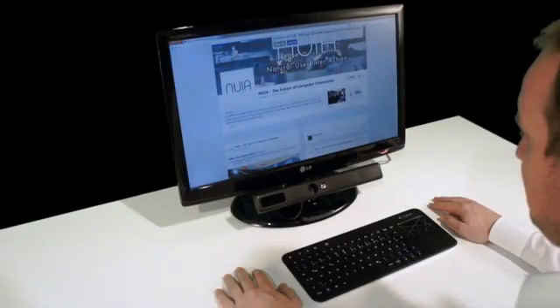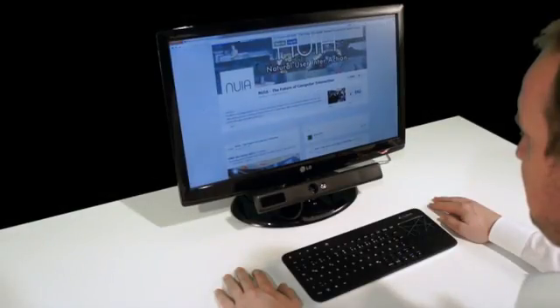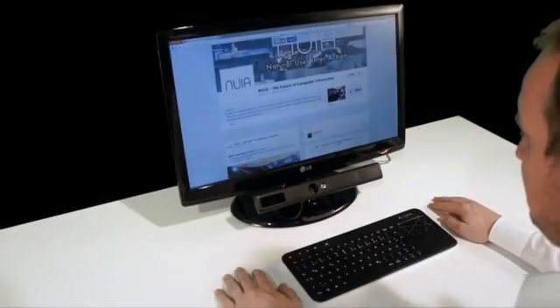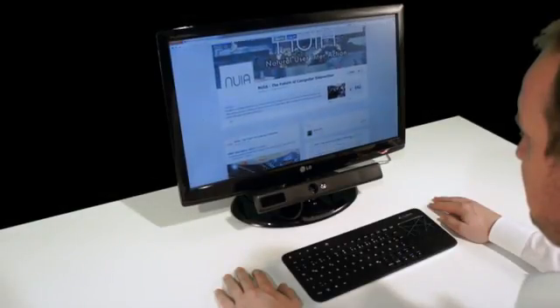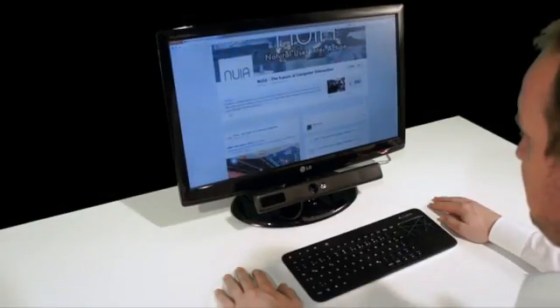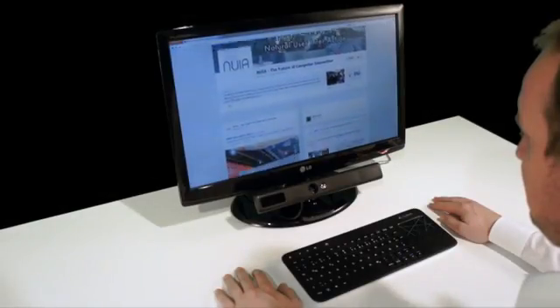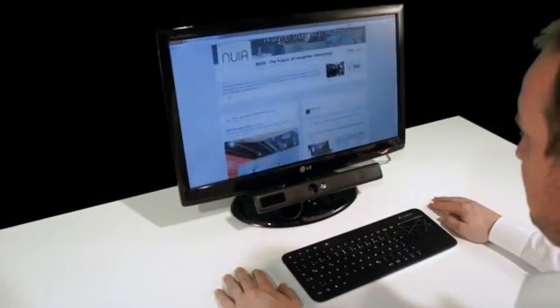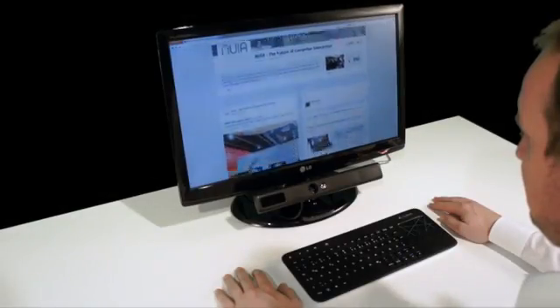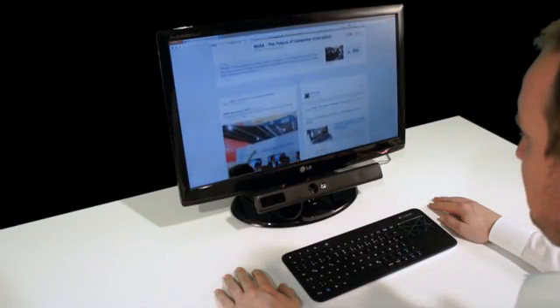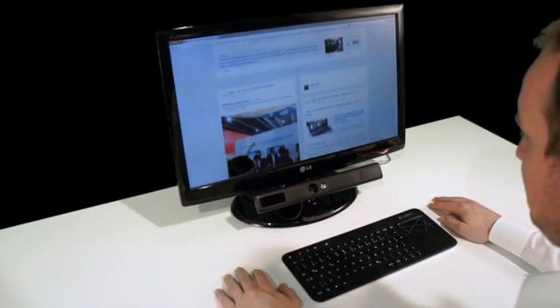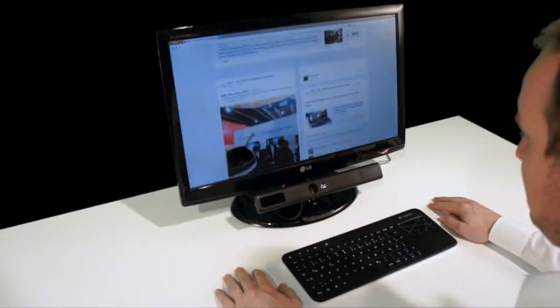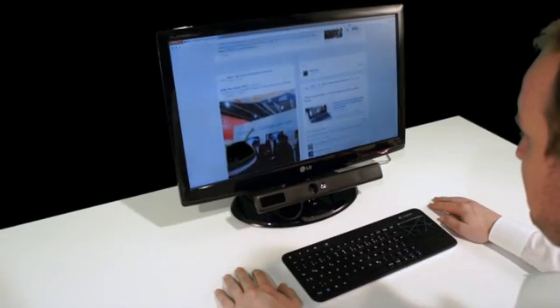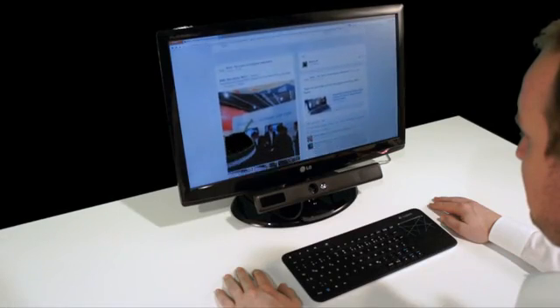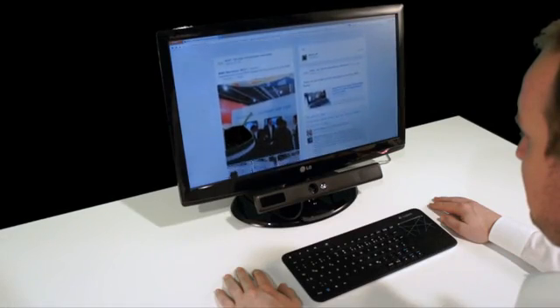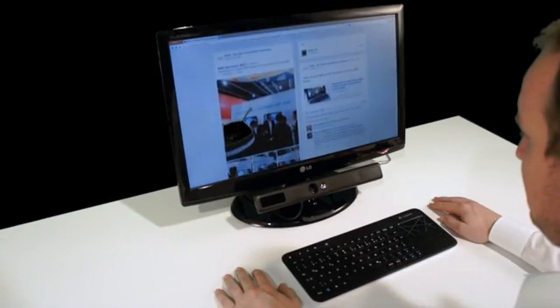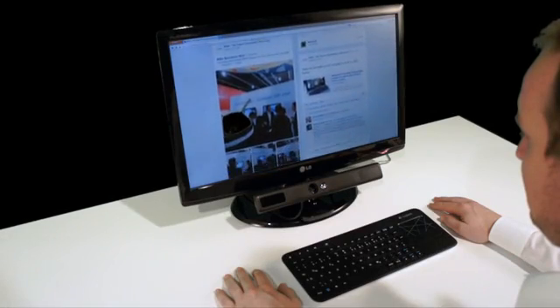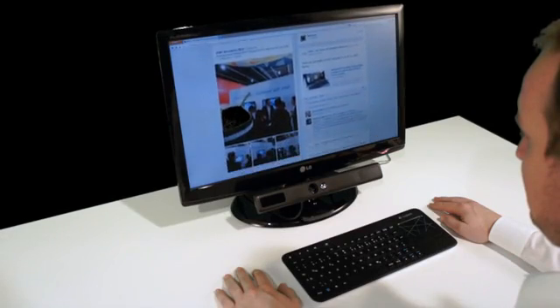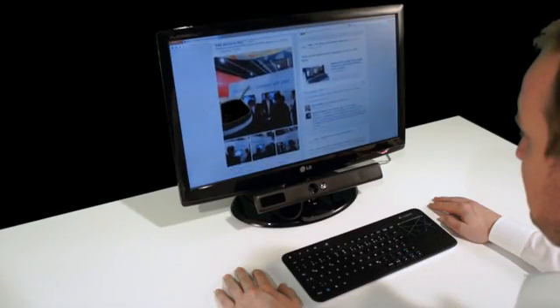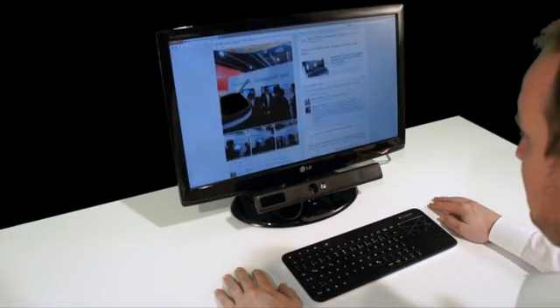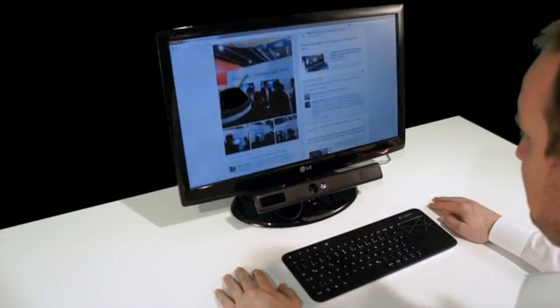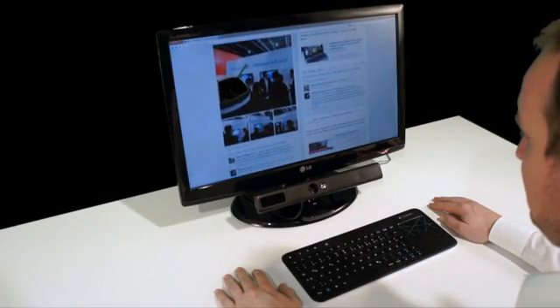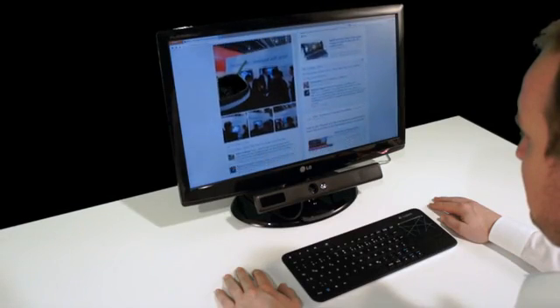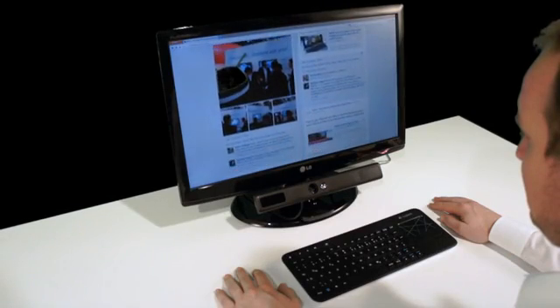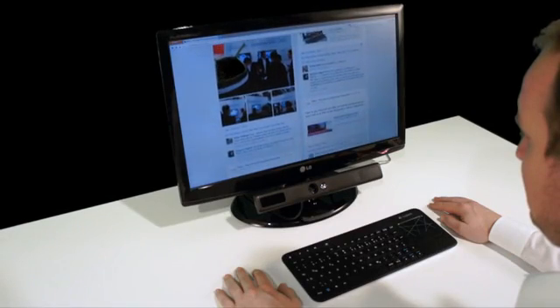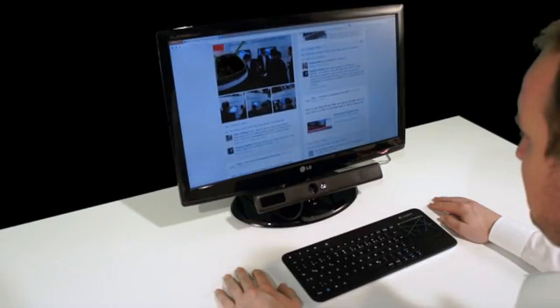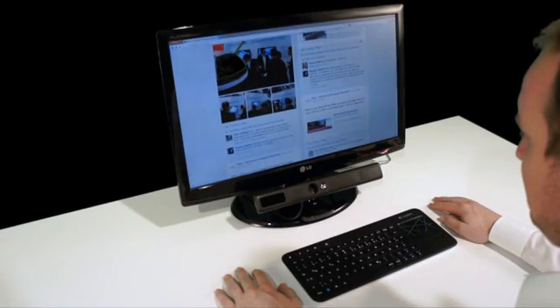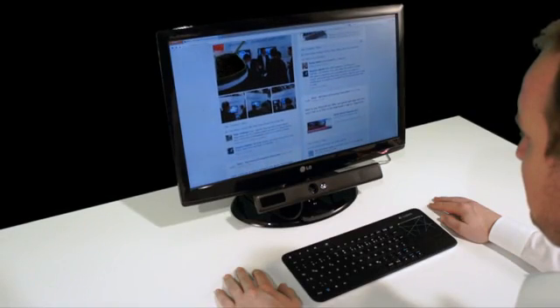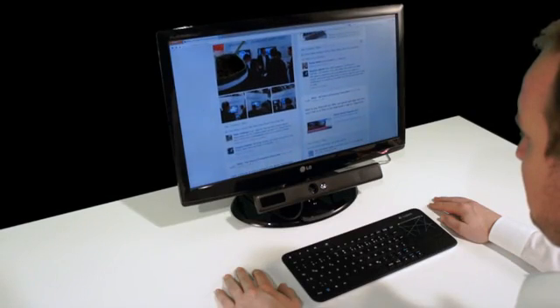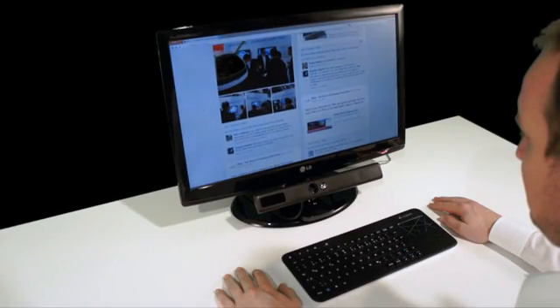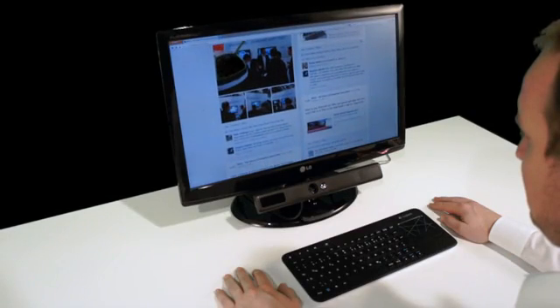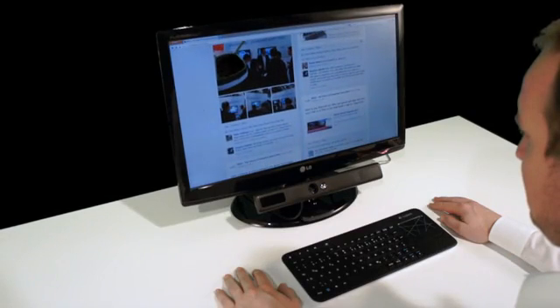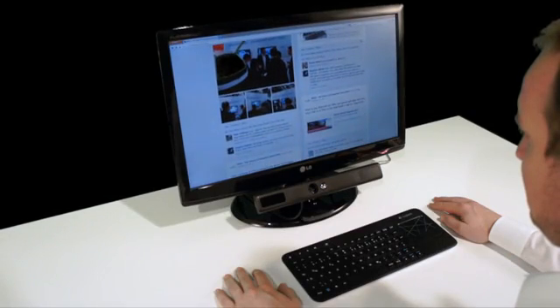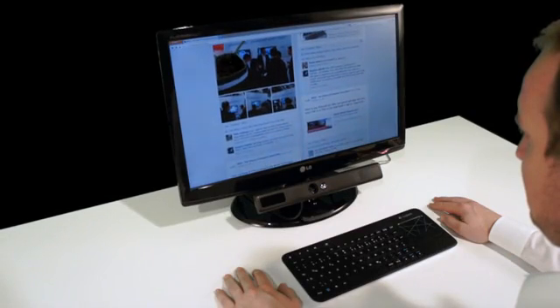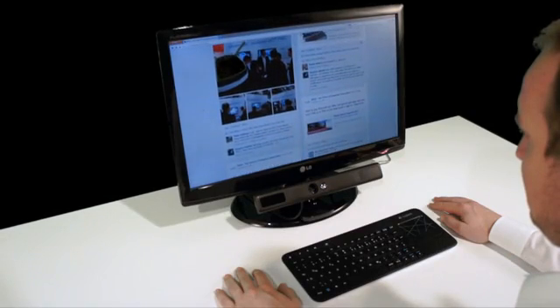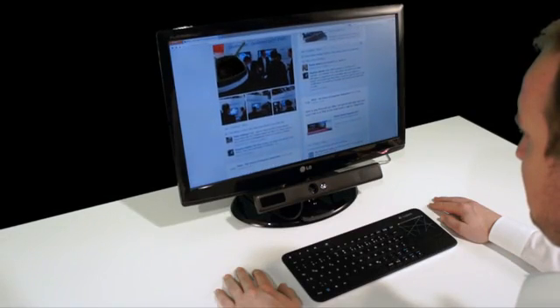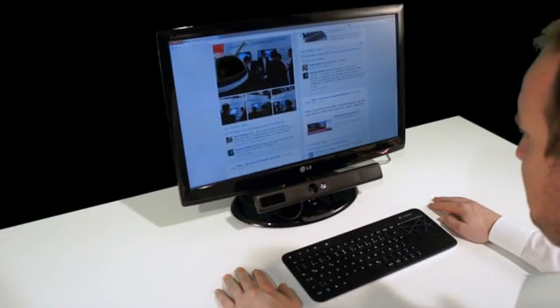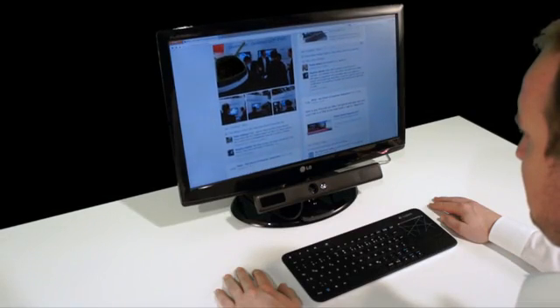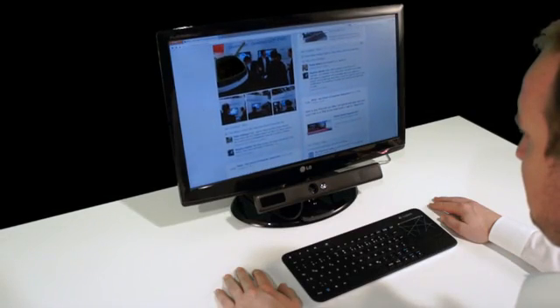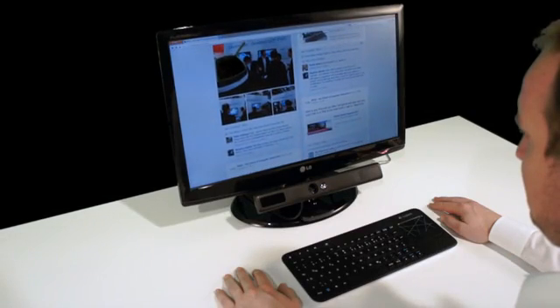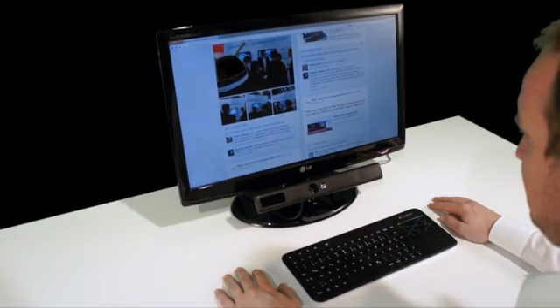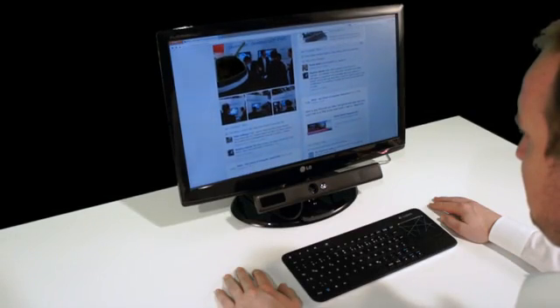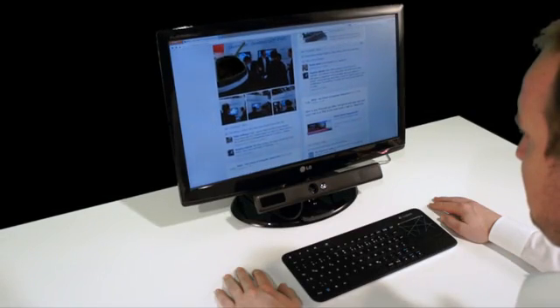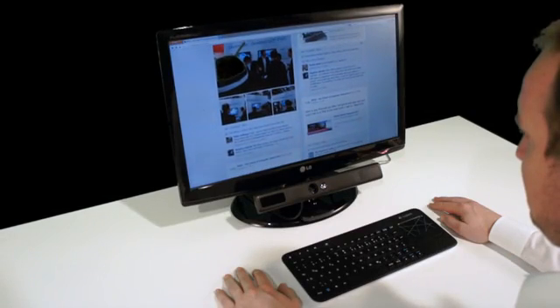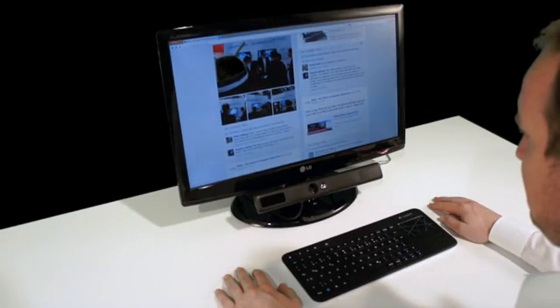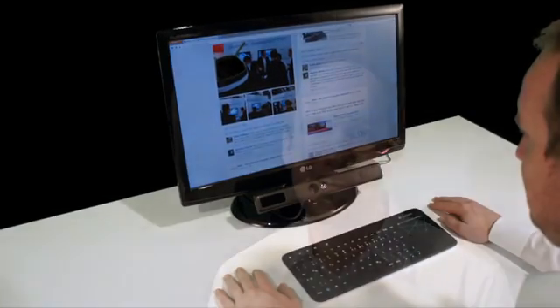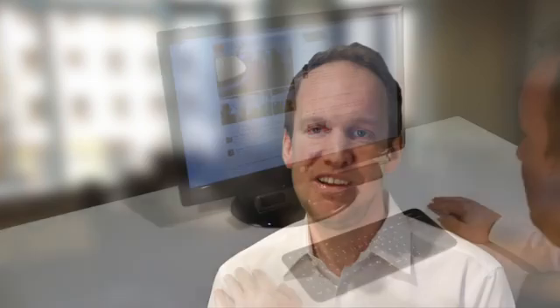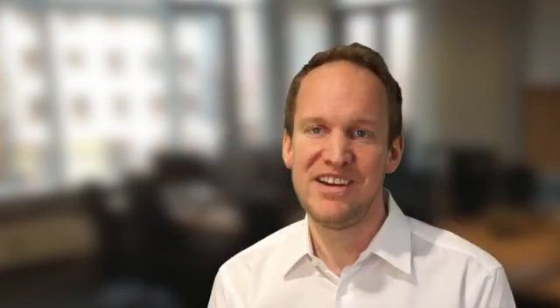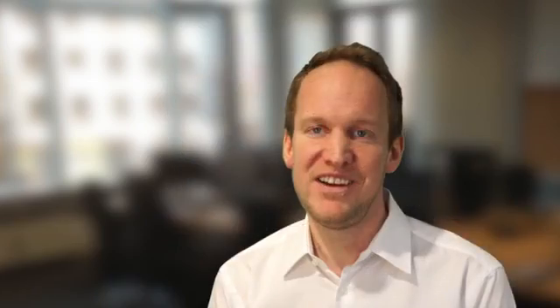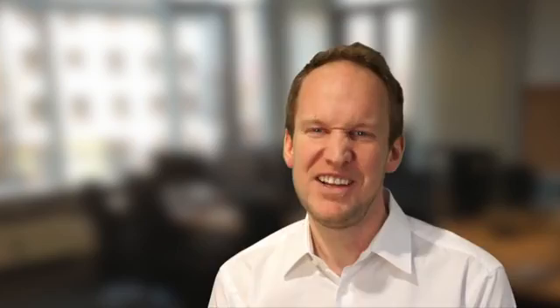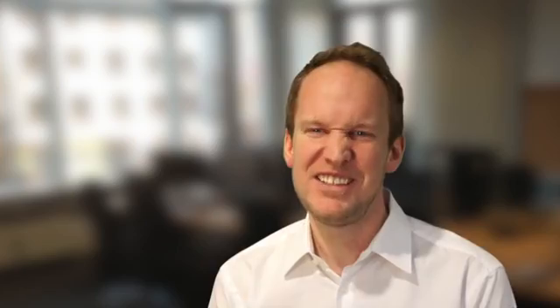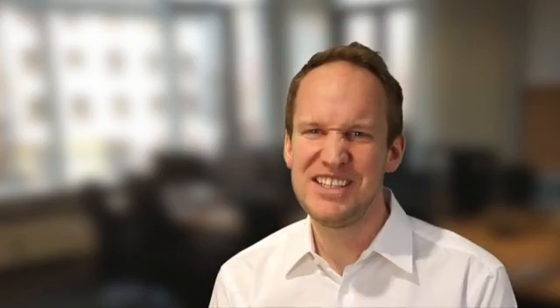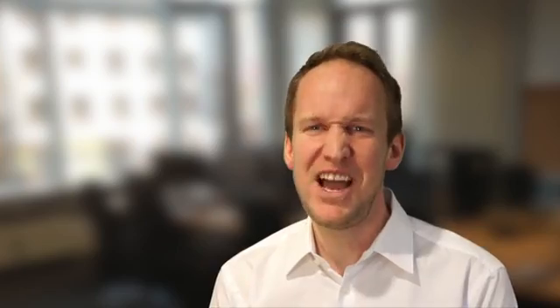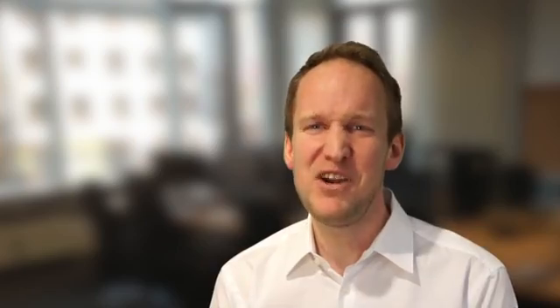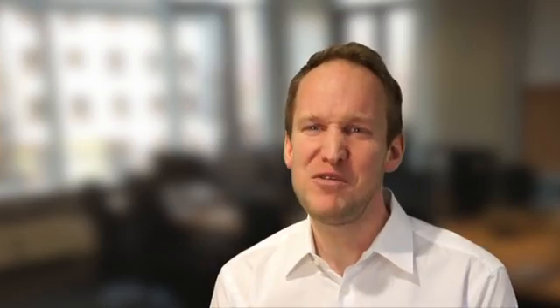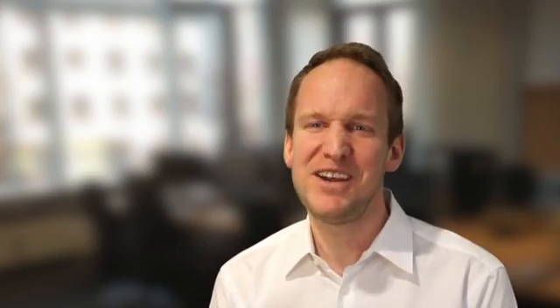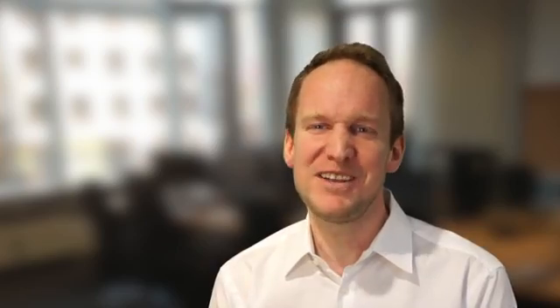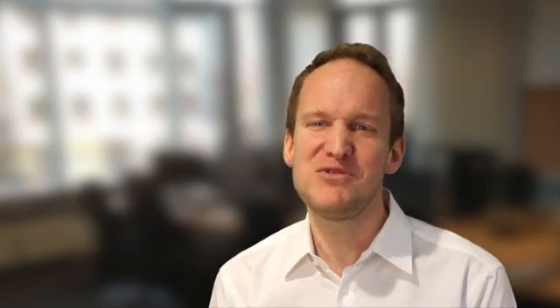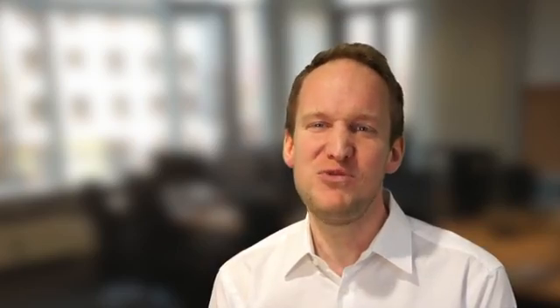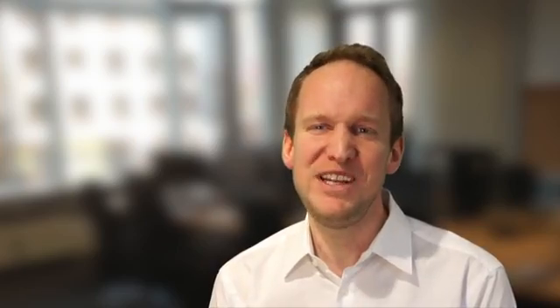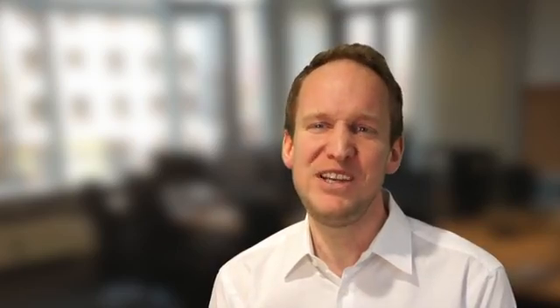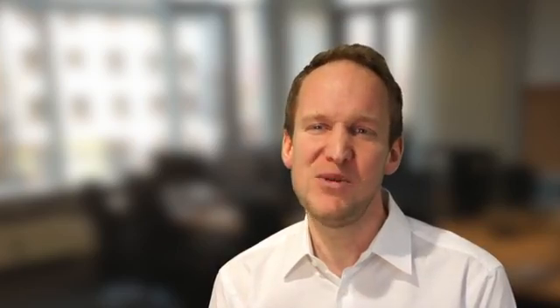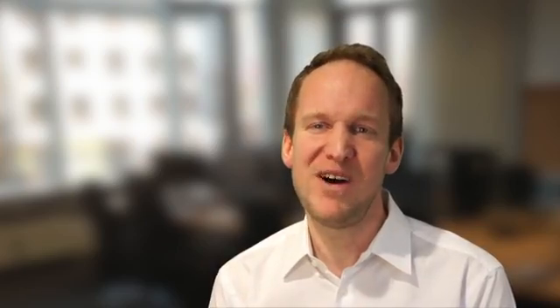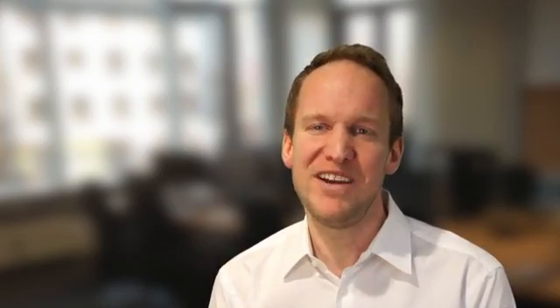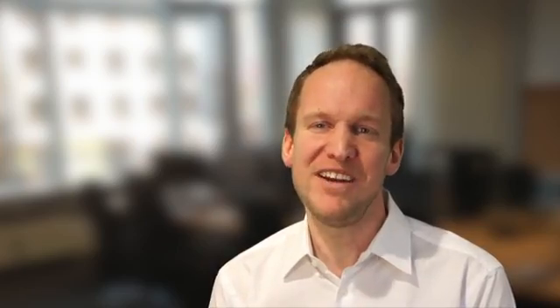People standing next to you will not understand why your browser scrolls adjust to your reading — kind of like it's reading your mind.